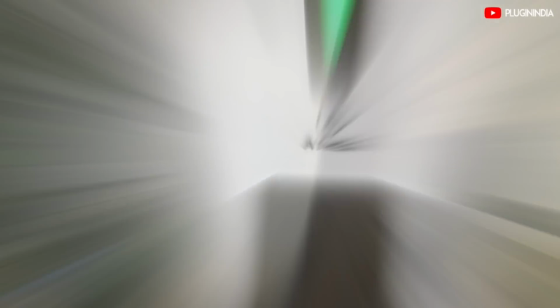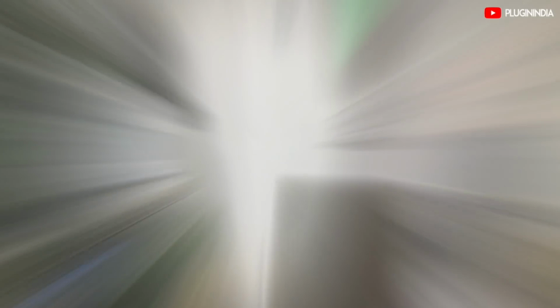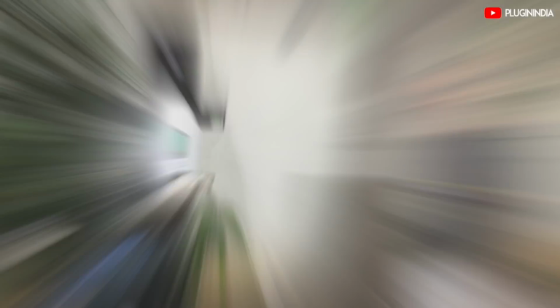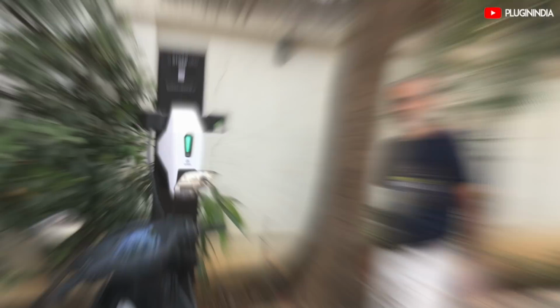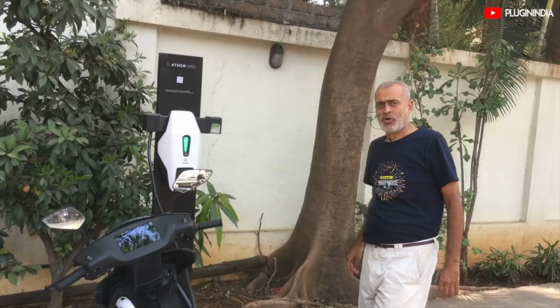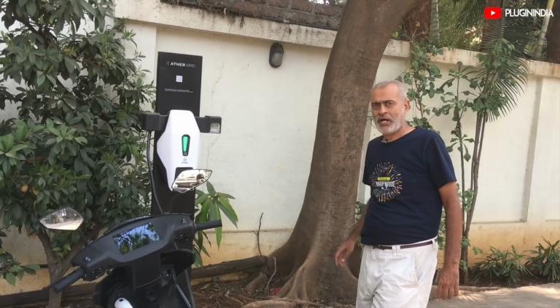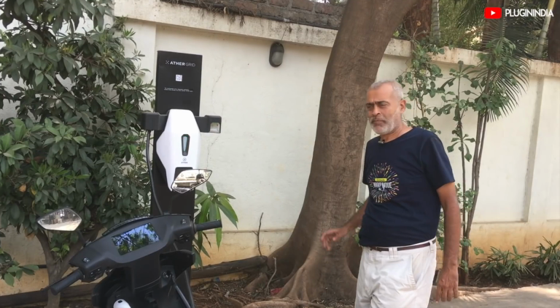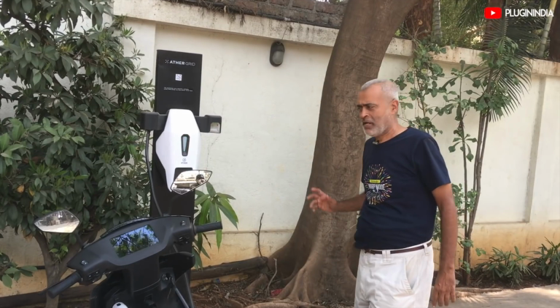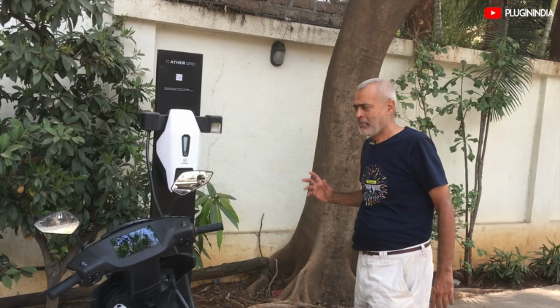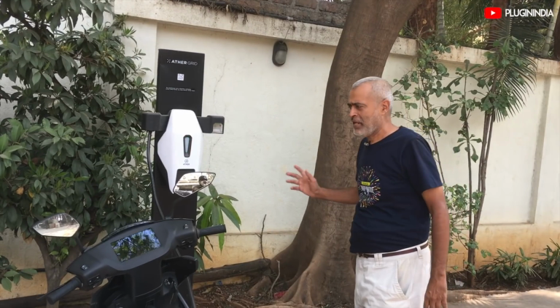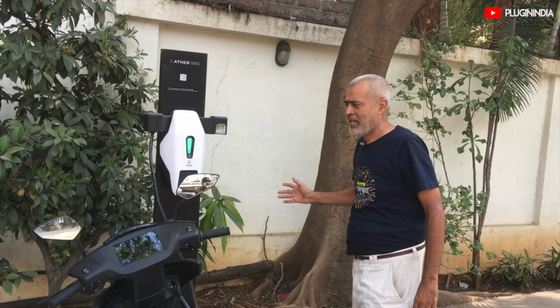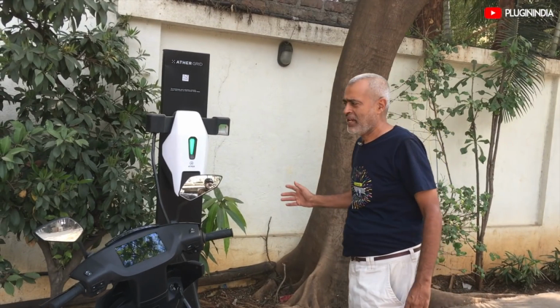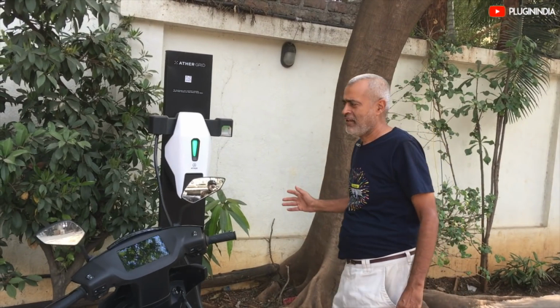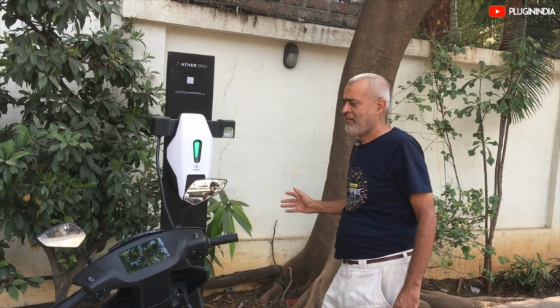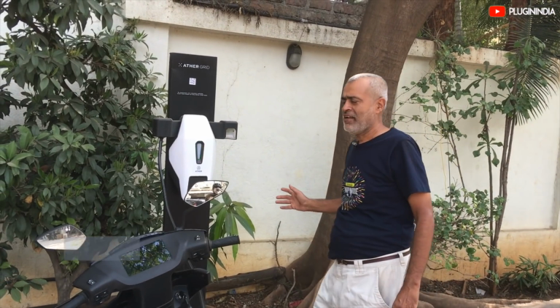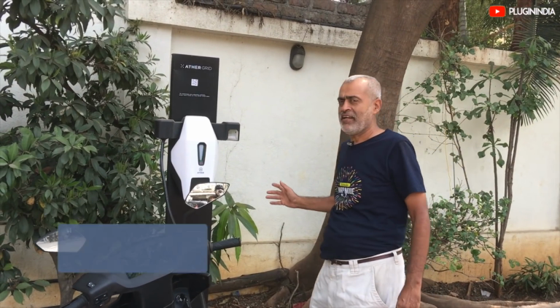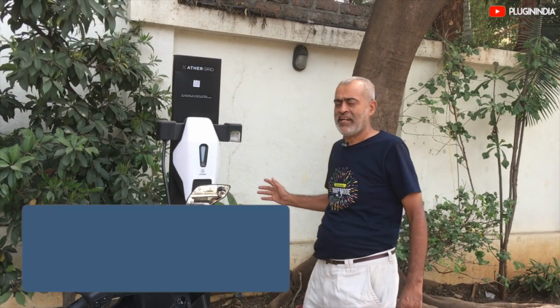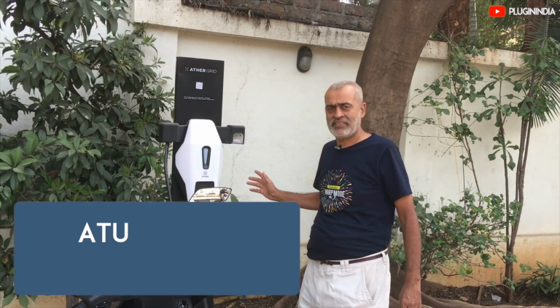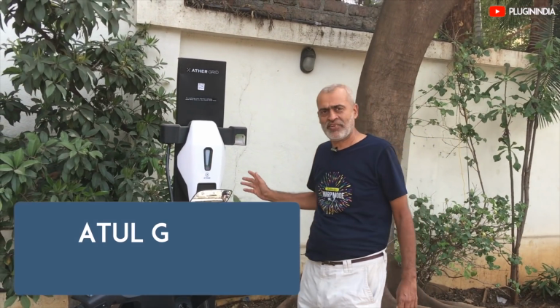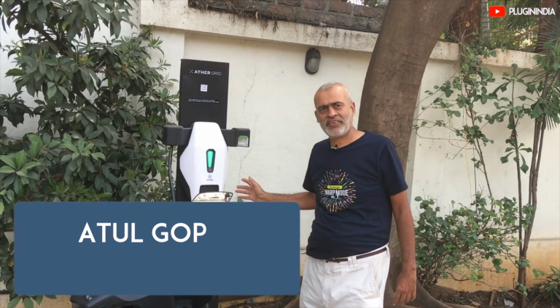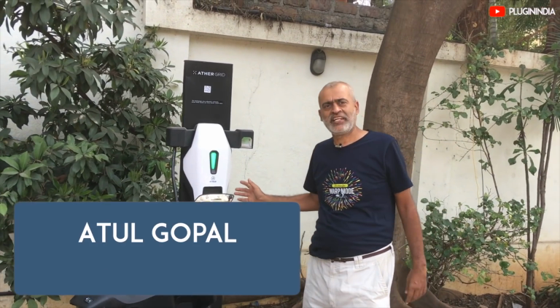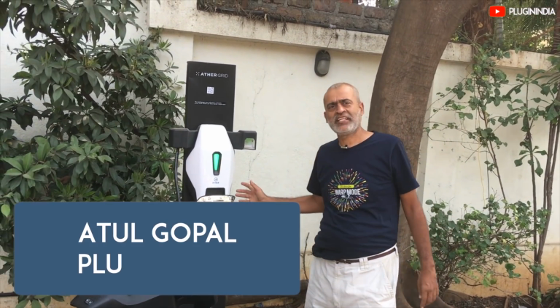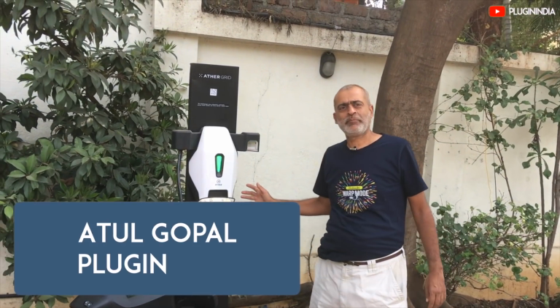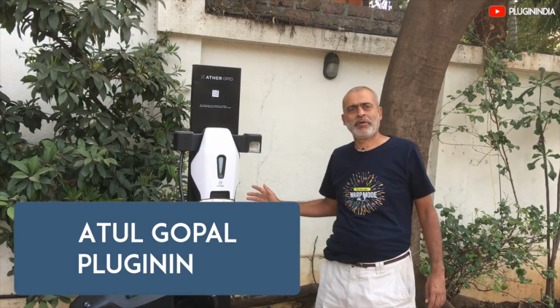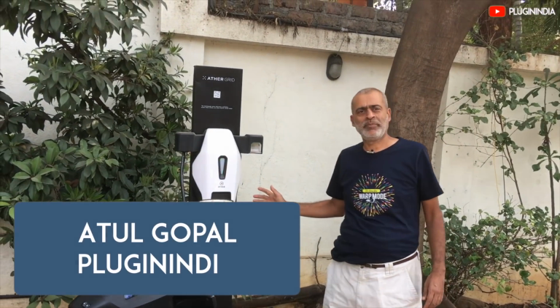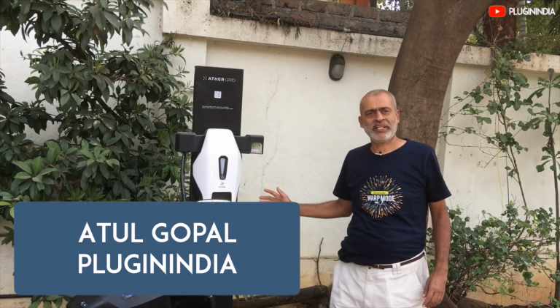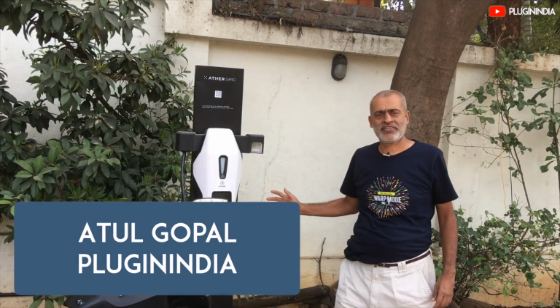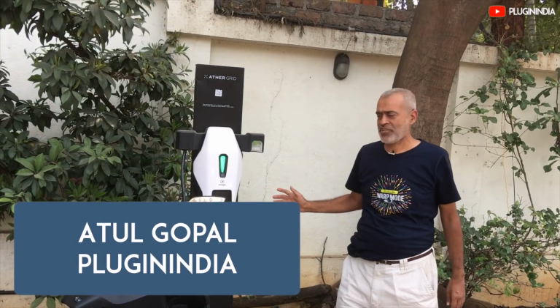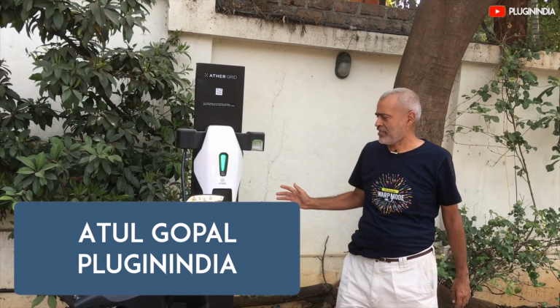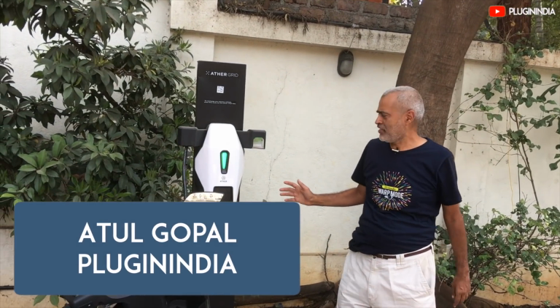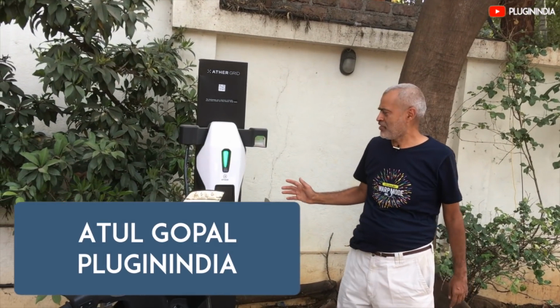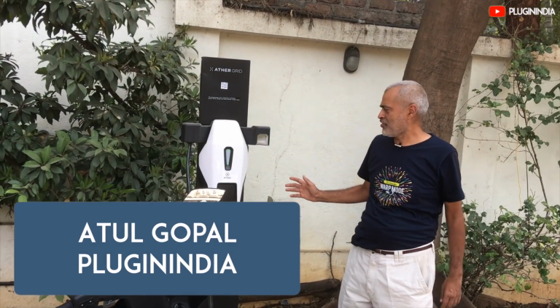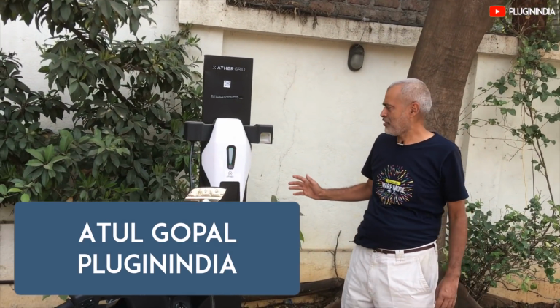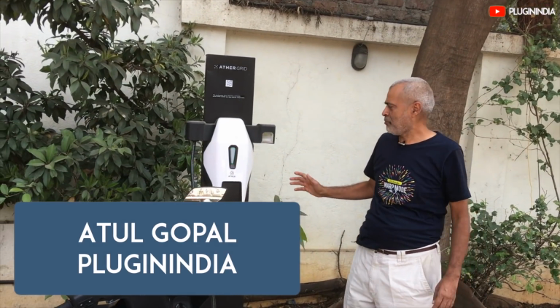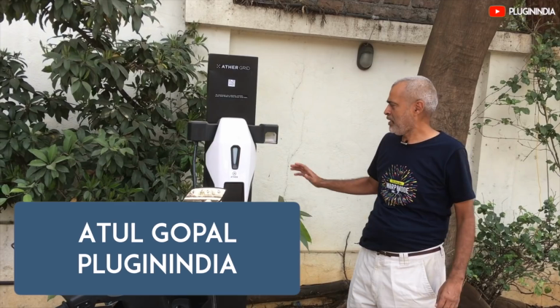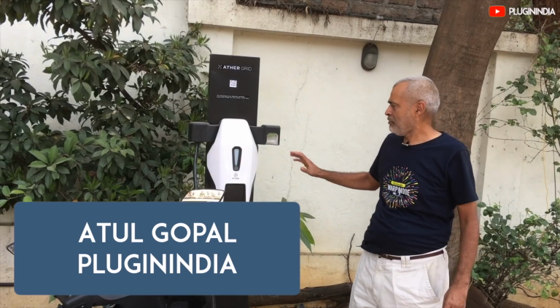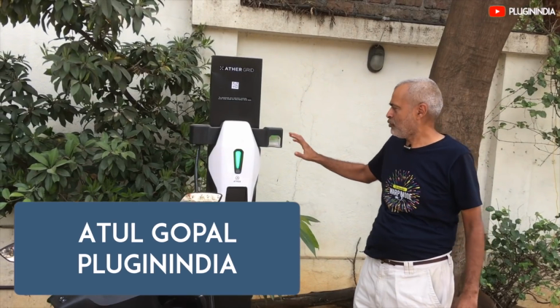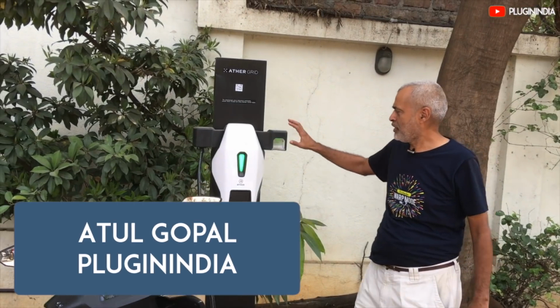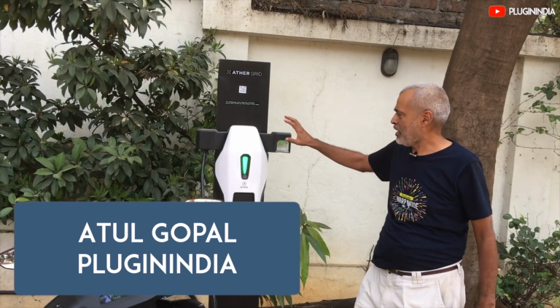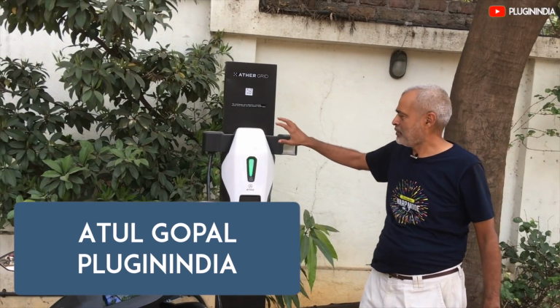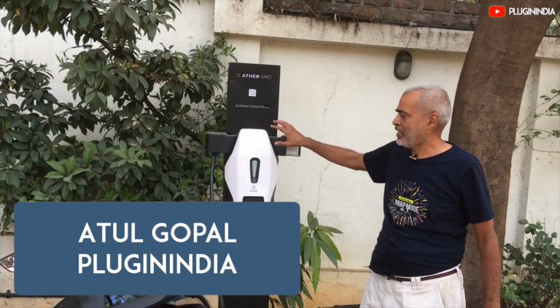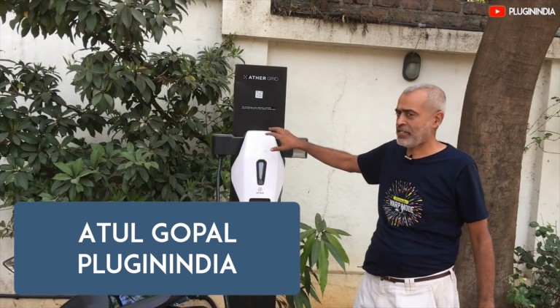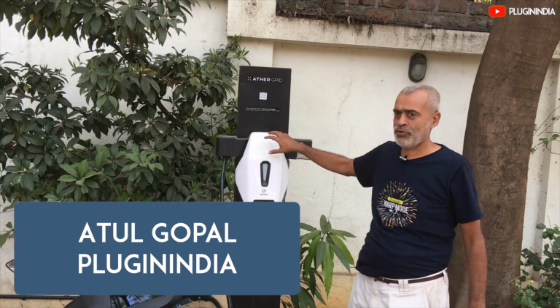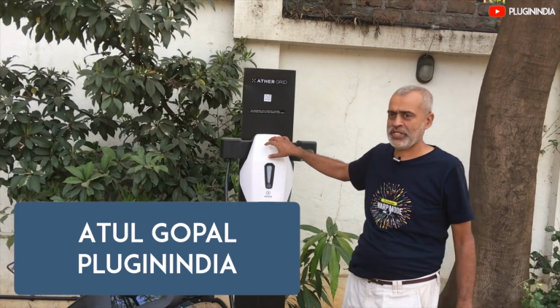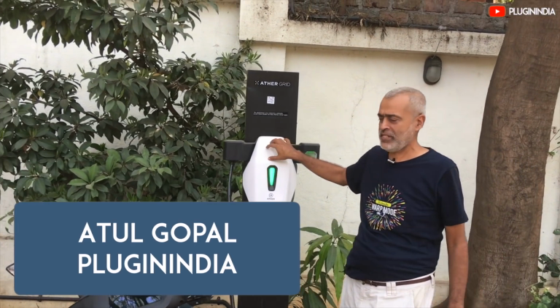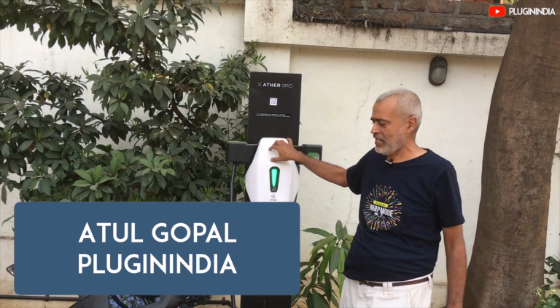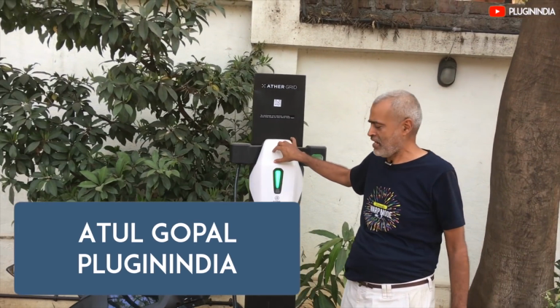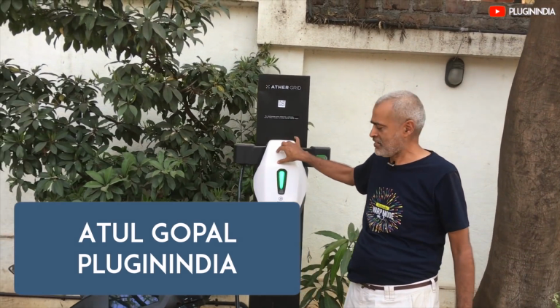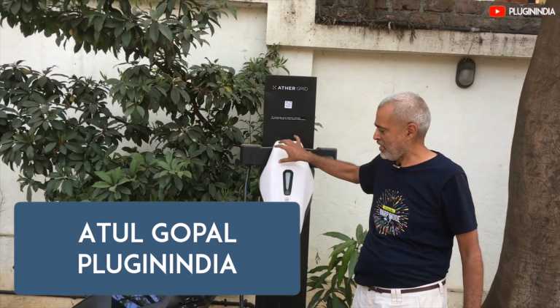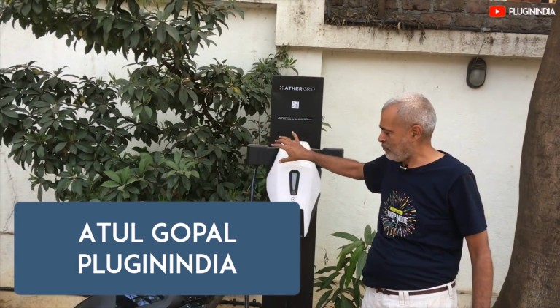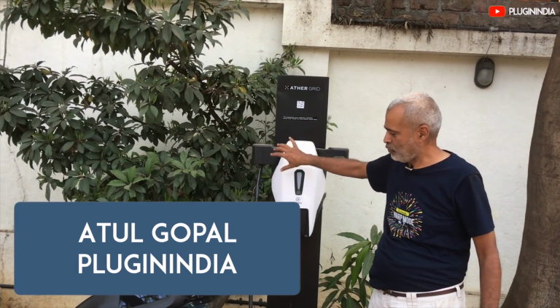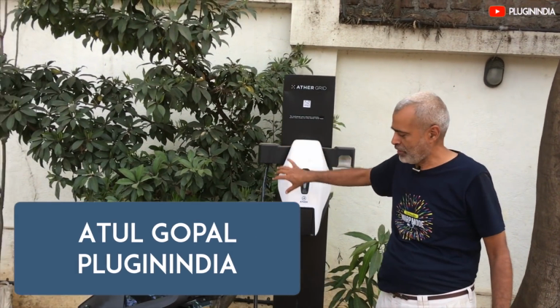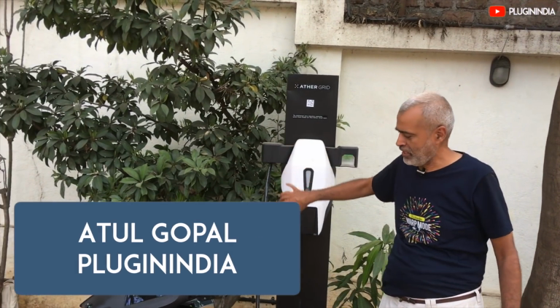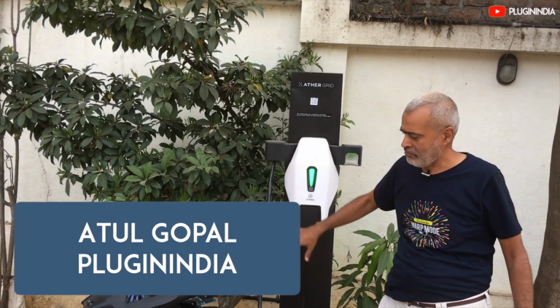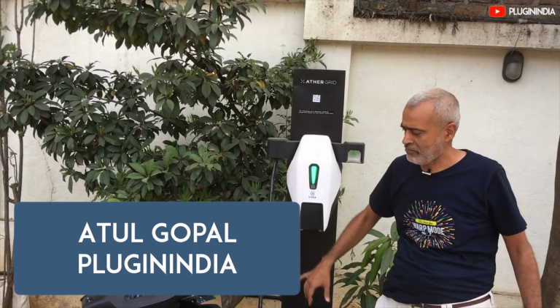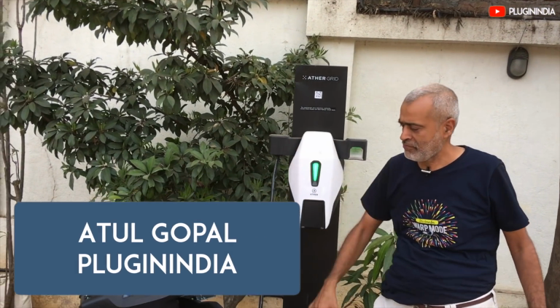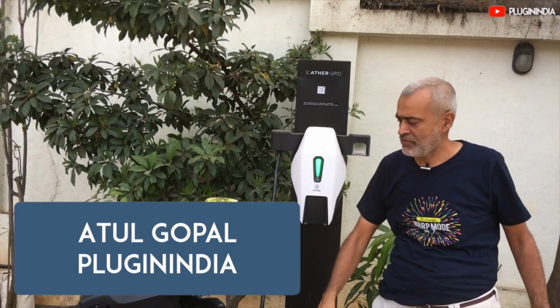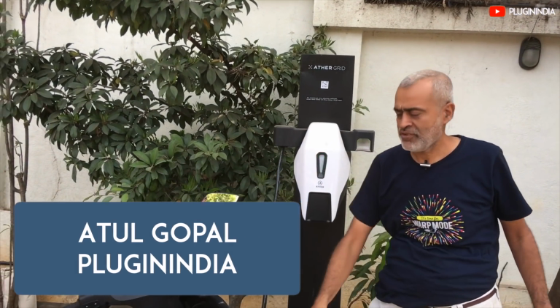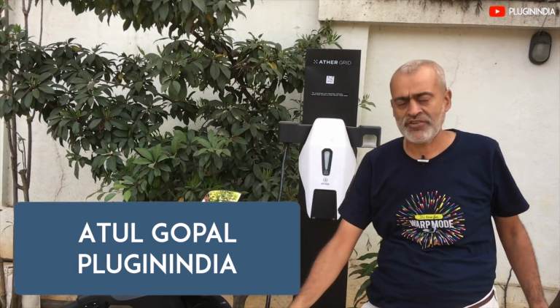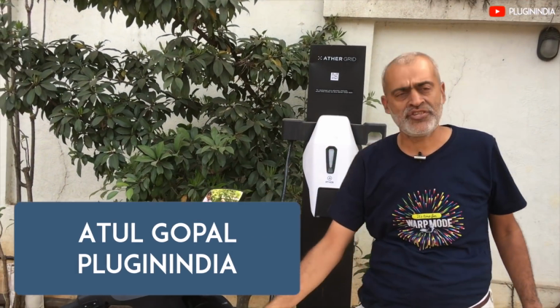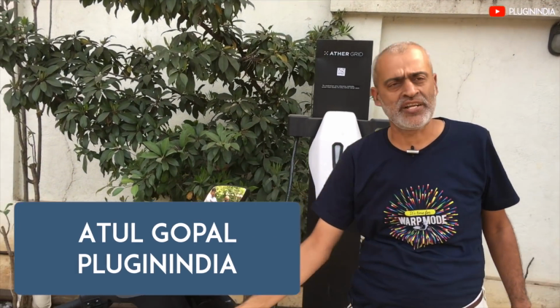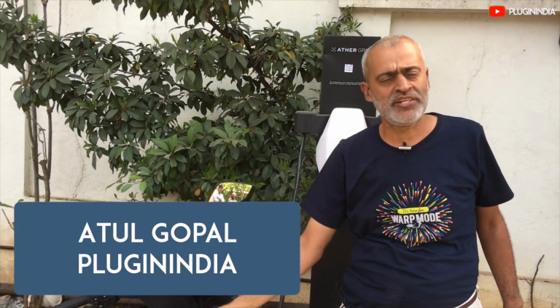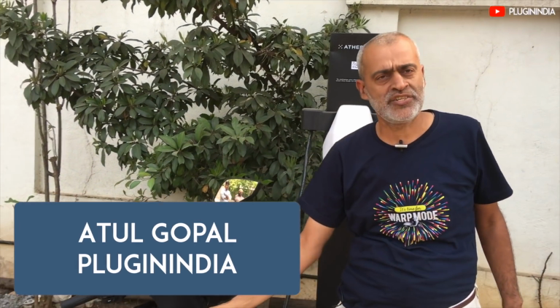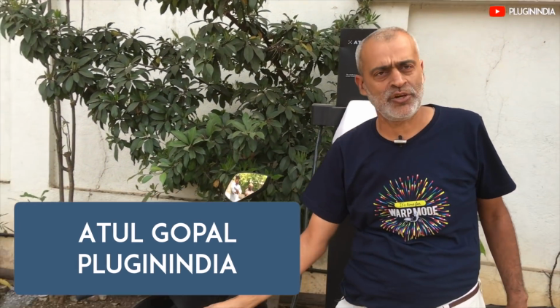So now we are at the public charging station, and you can see that we are charging from here.